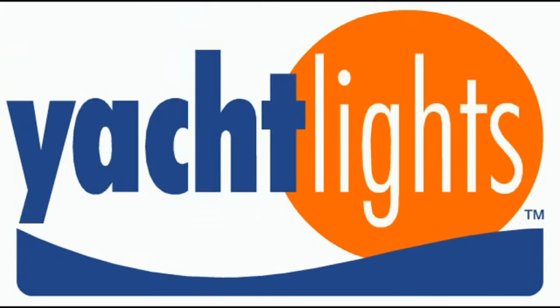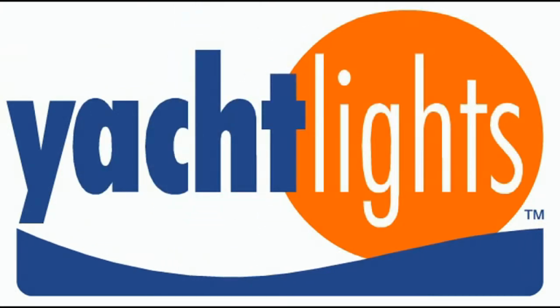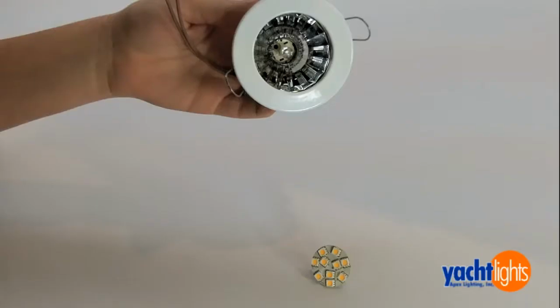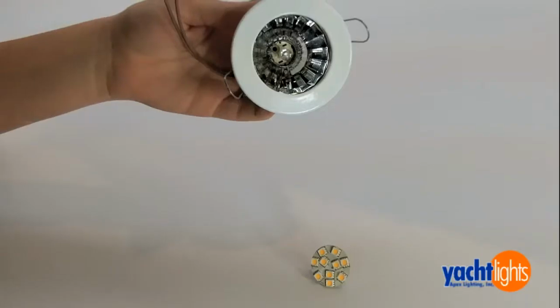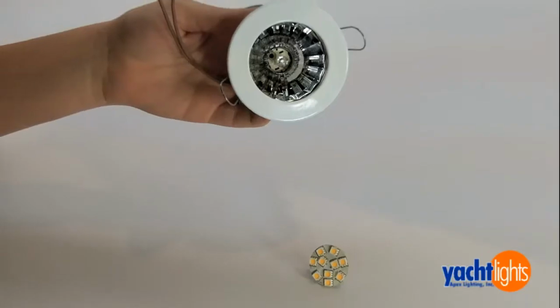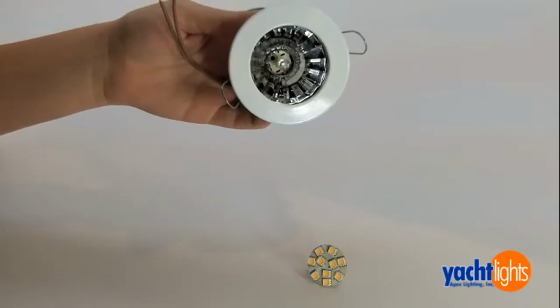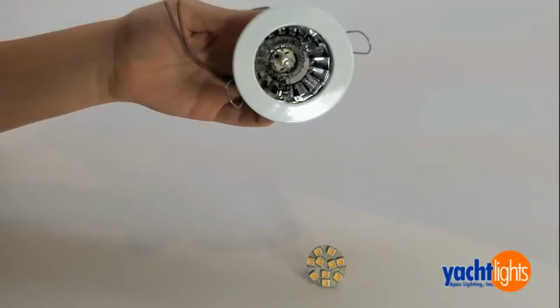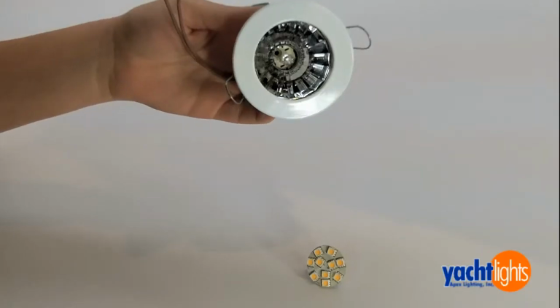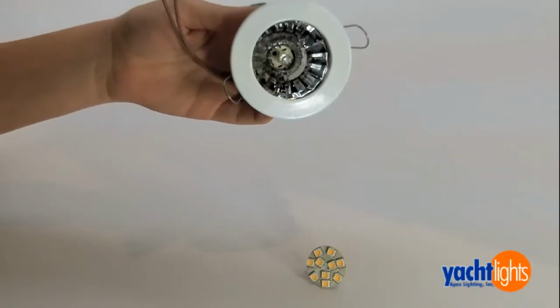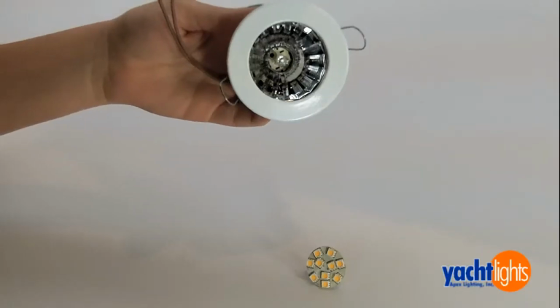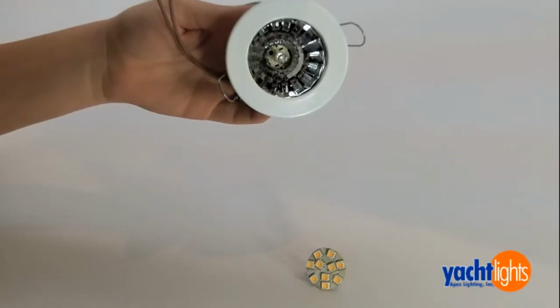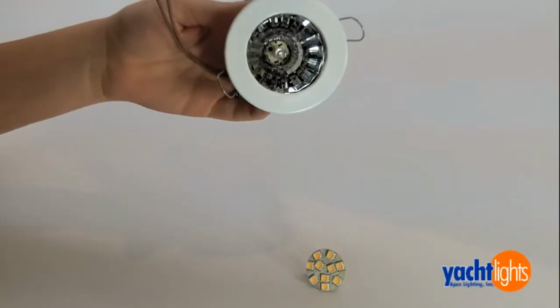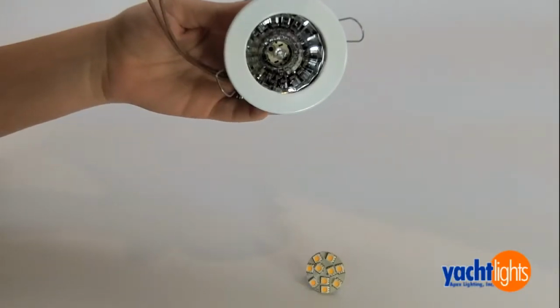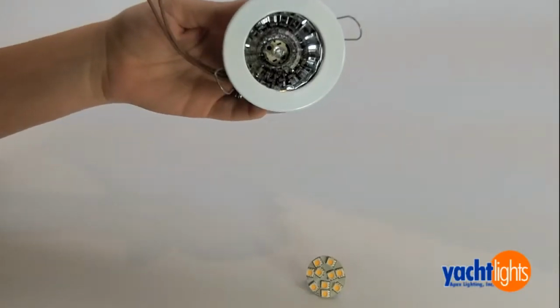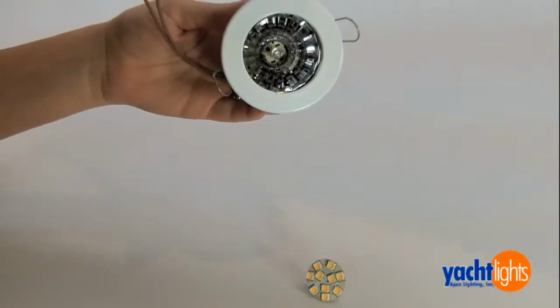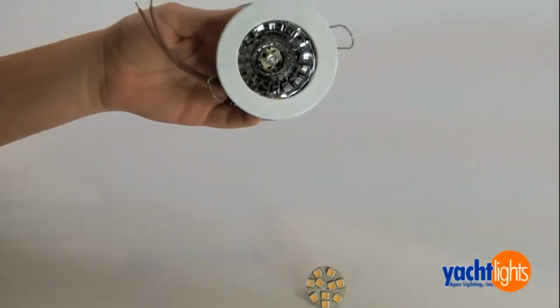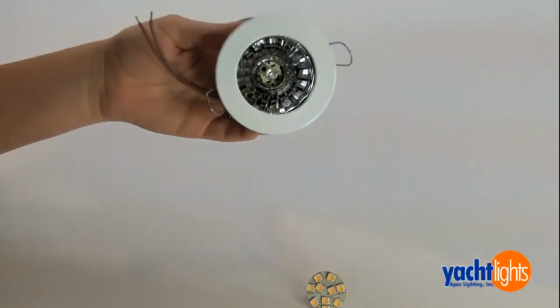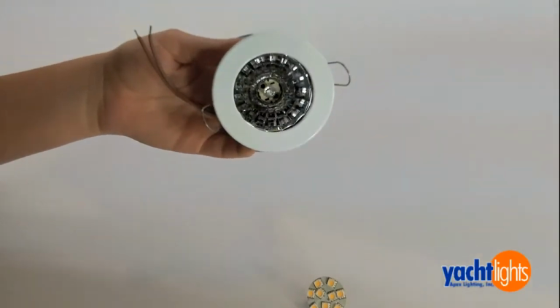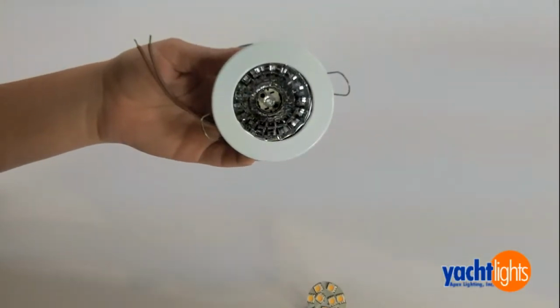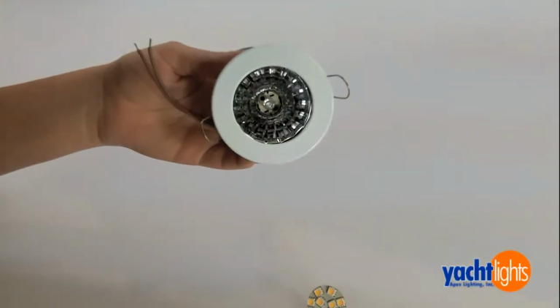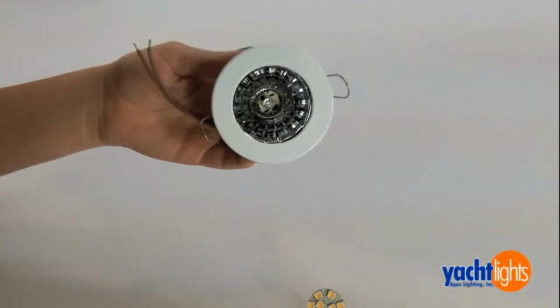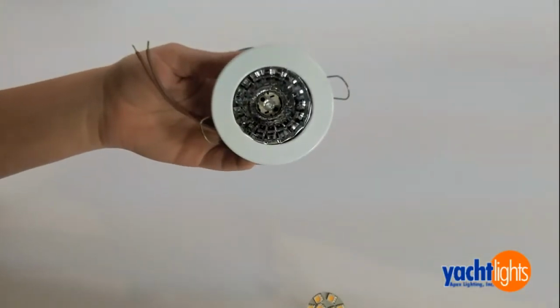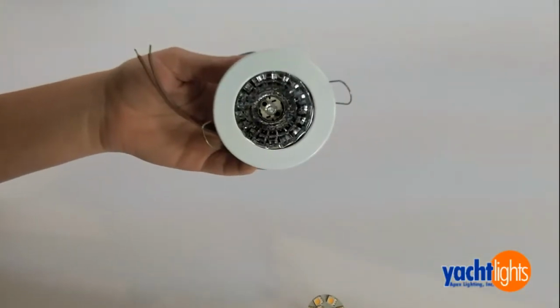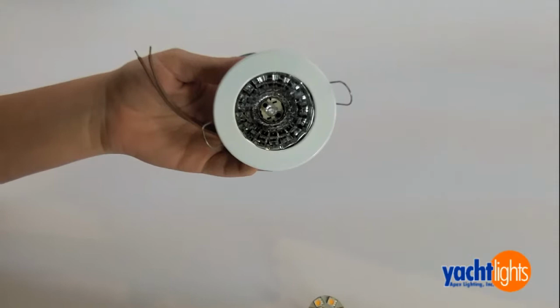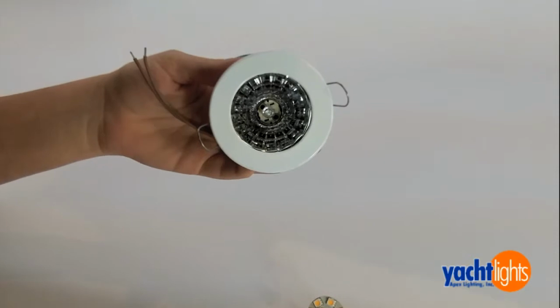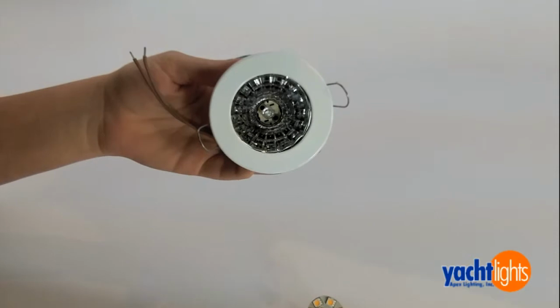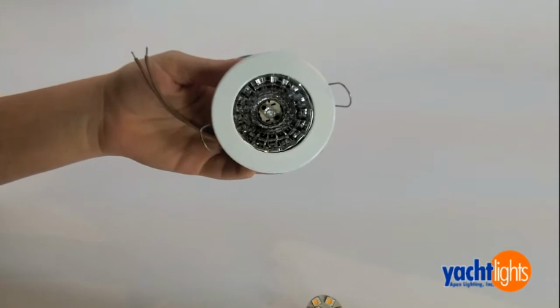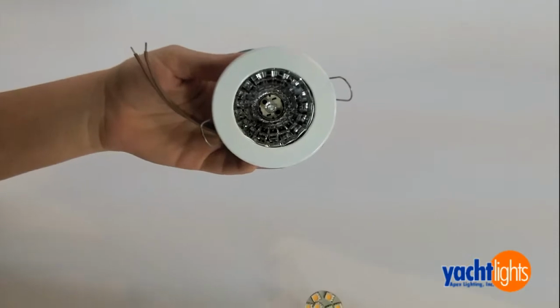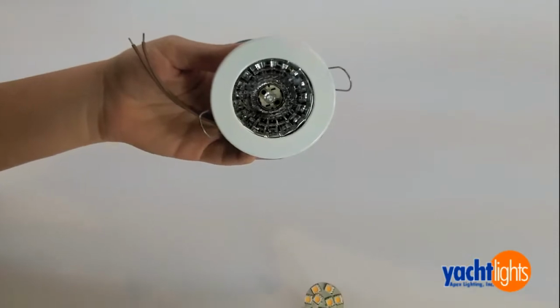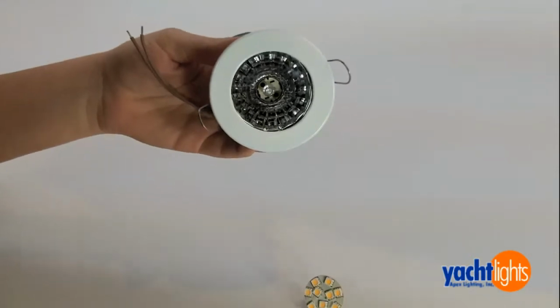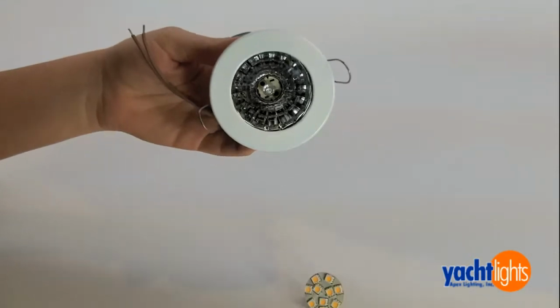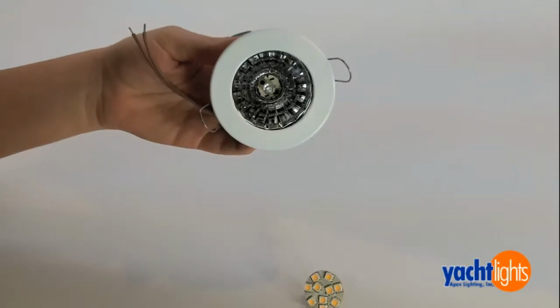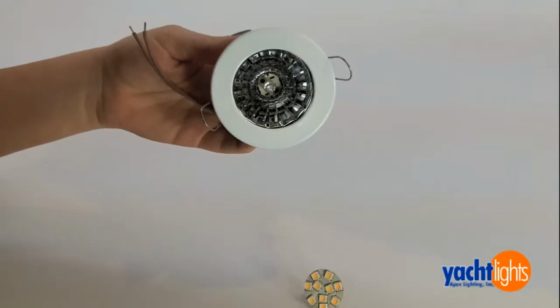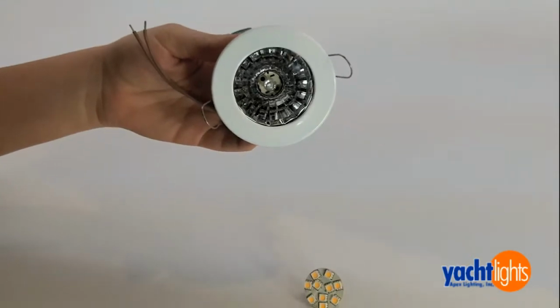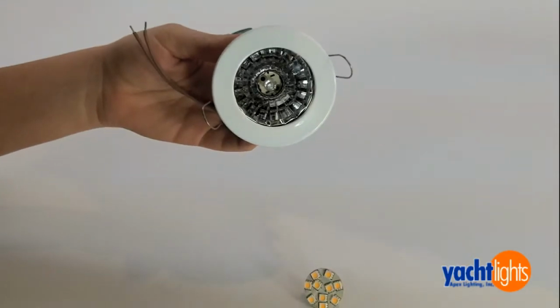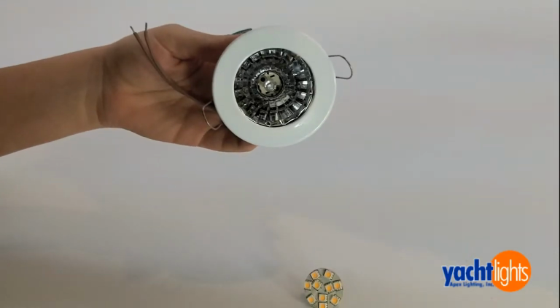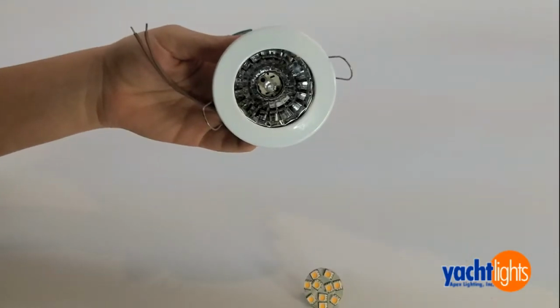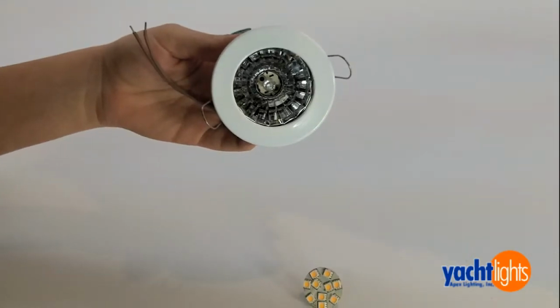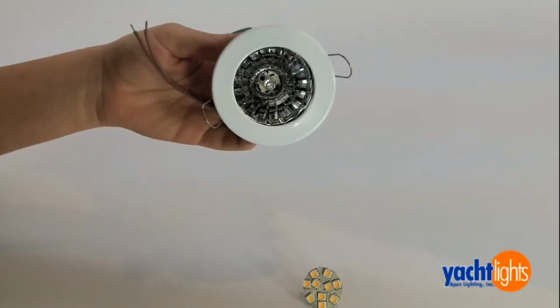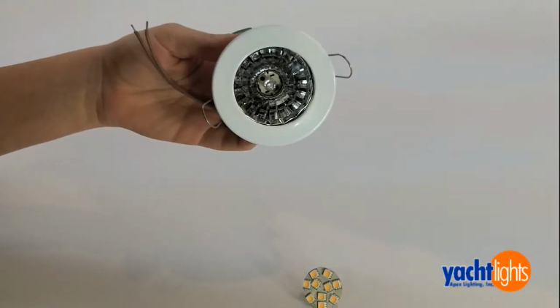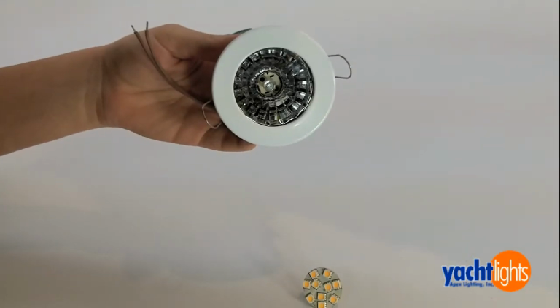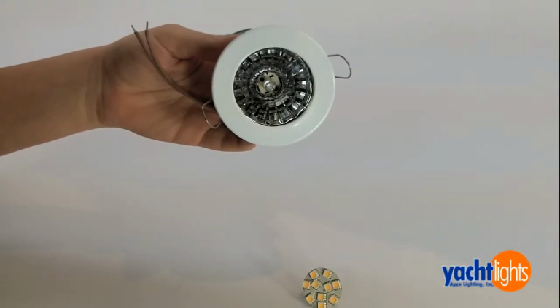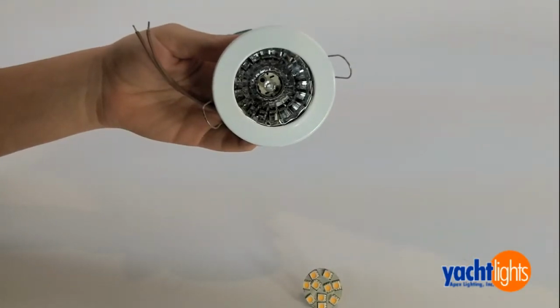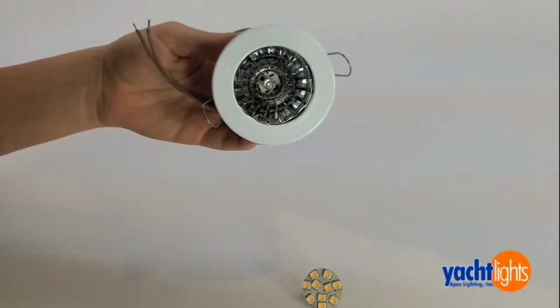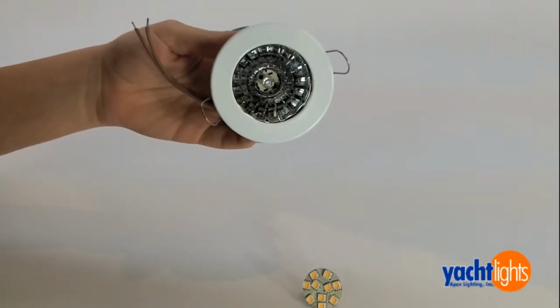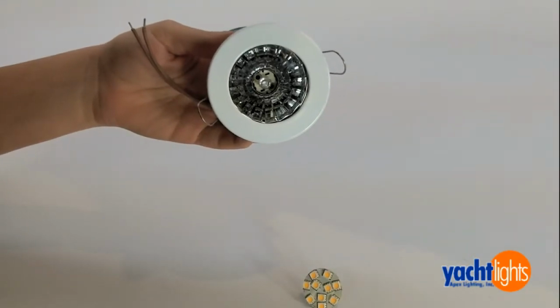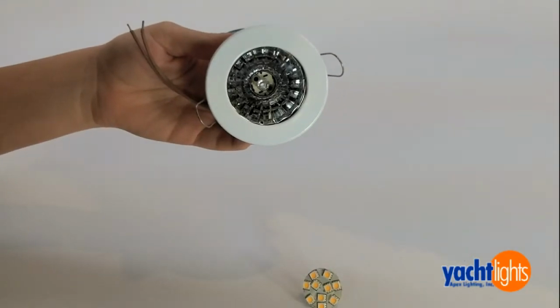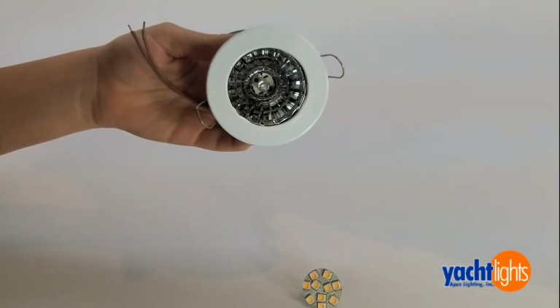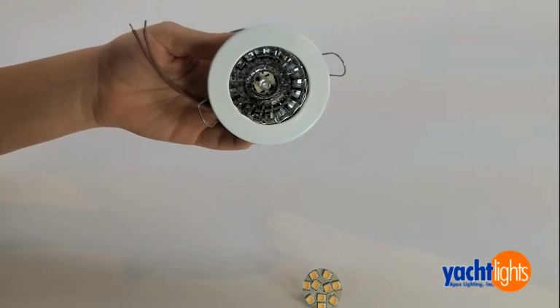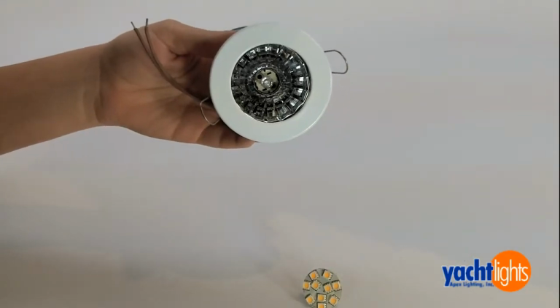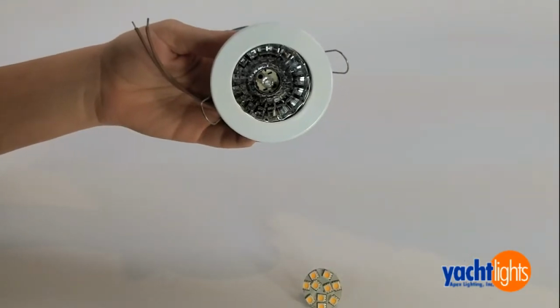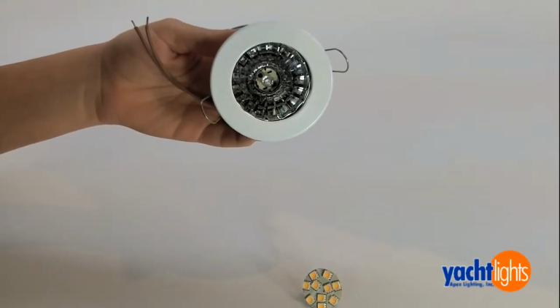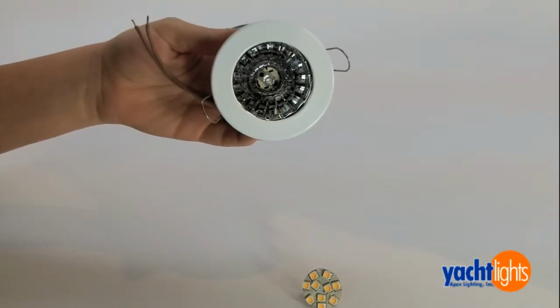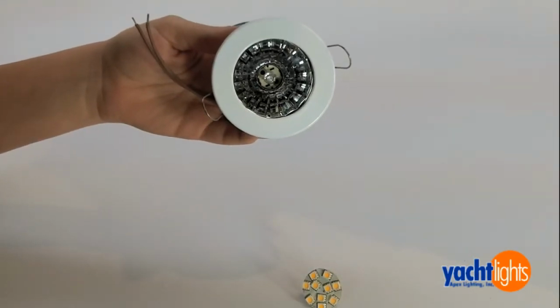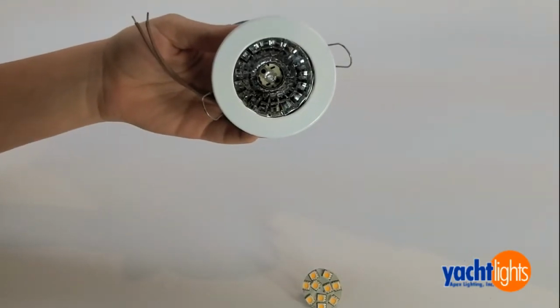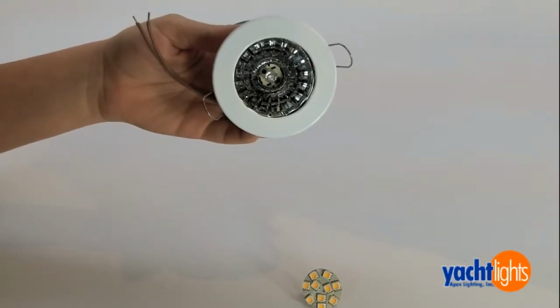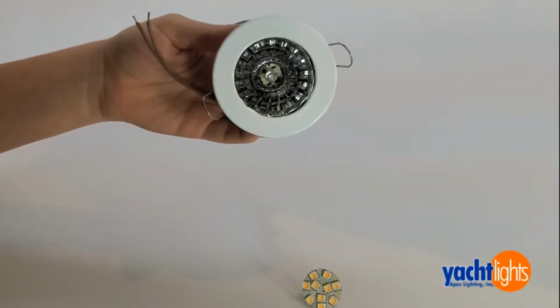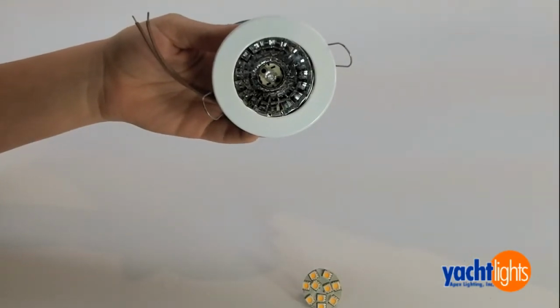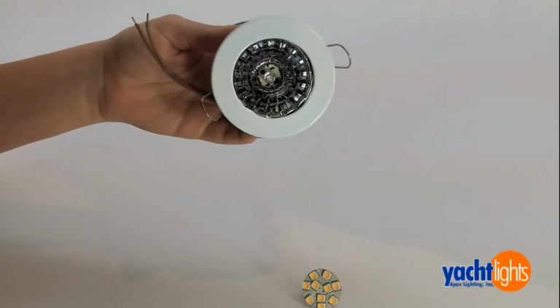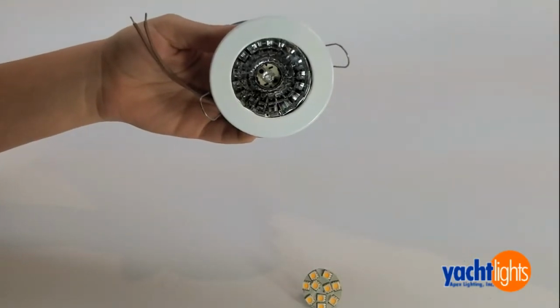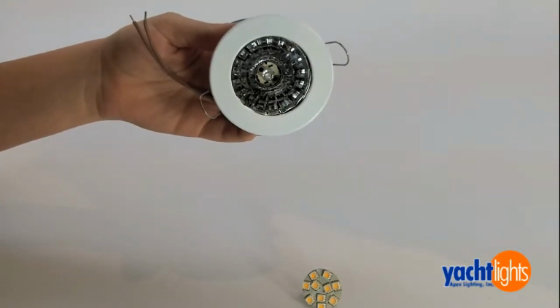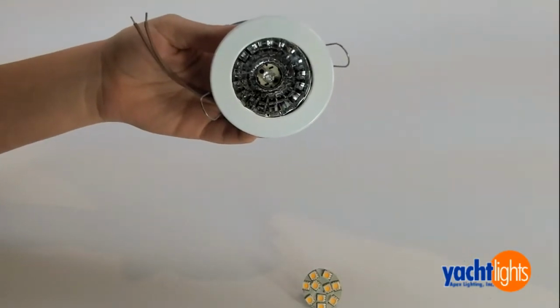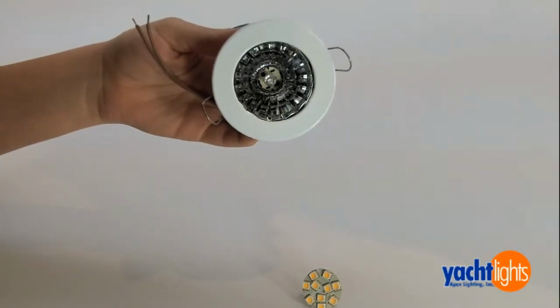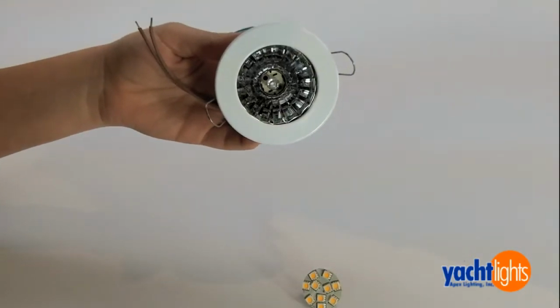Hi, this is Vanessa from Yalet. In this video I'm going to demonstrate how to change an old halogen bulb to the new LED bulb.